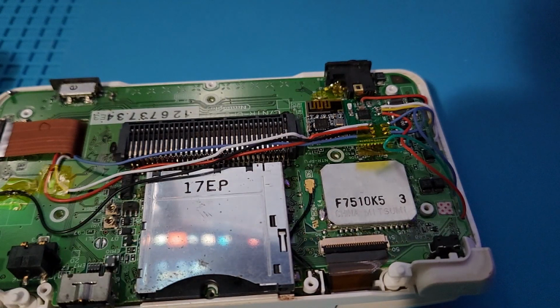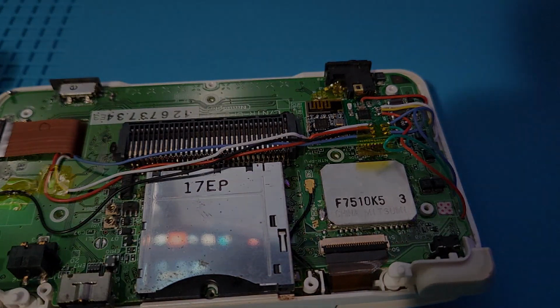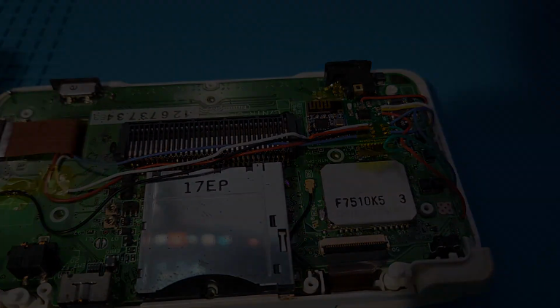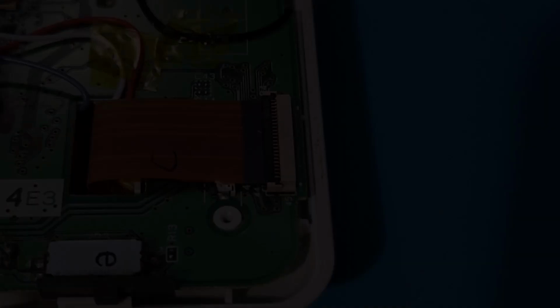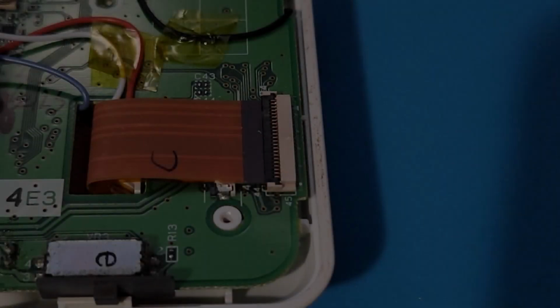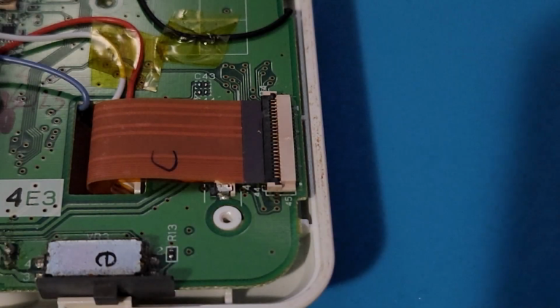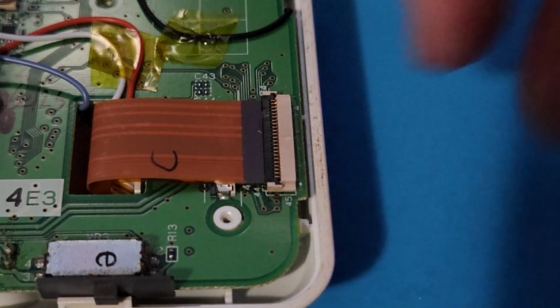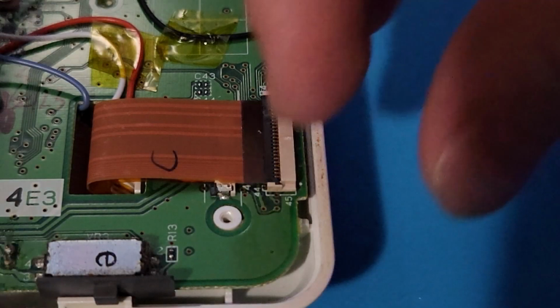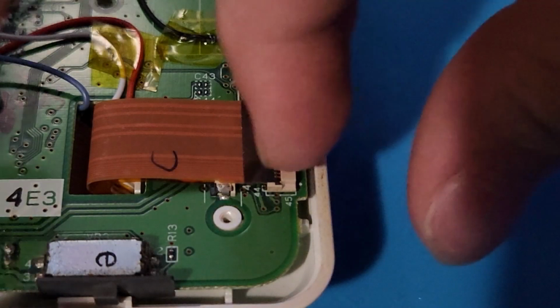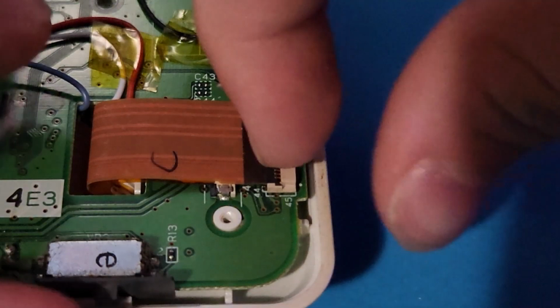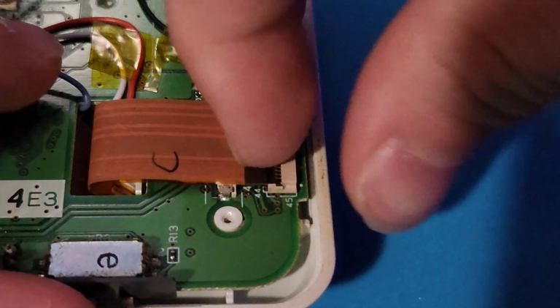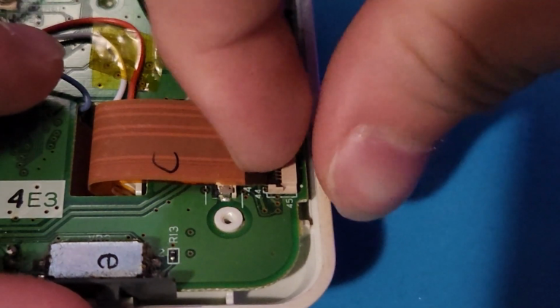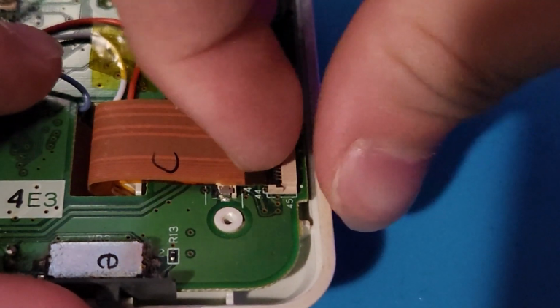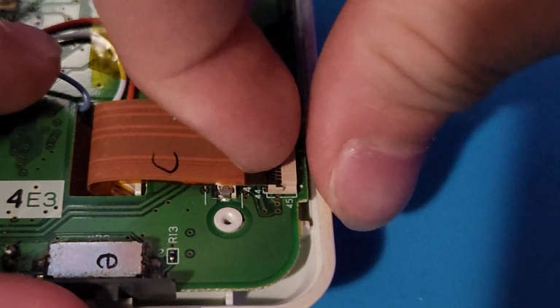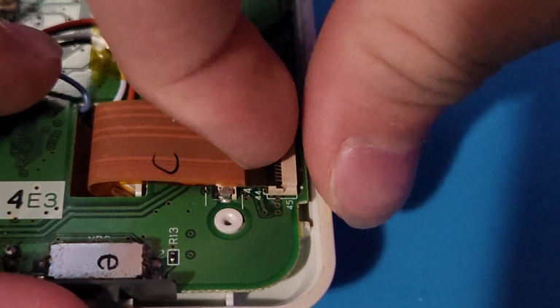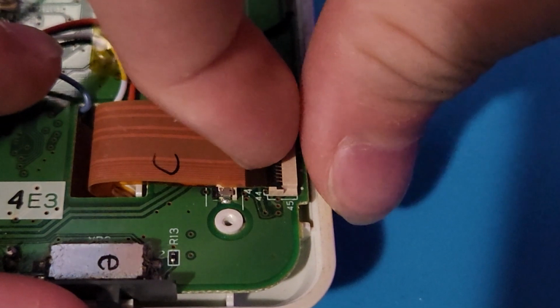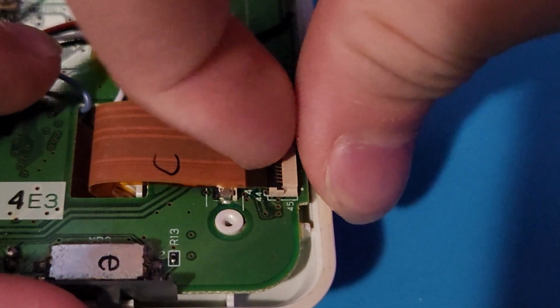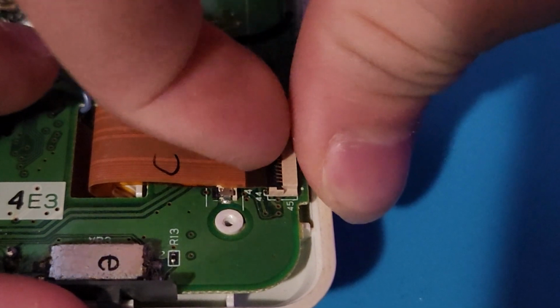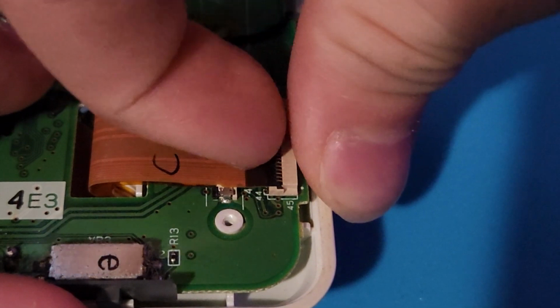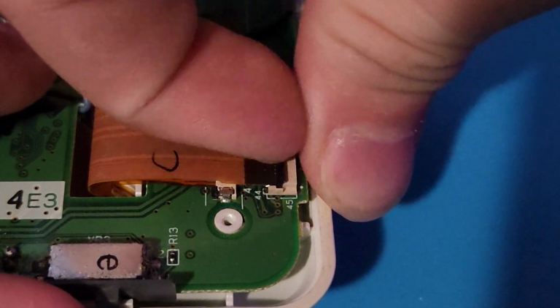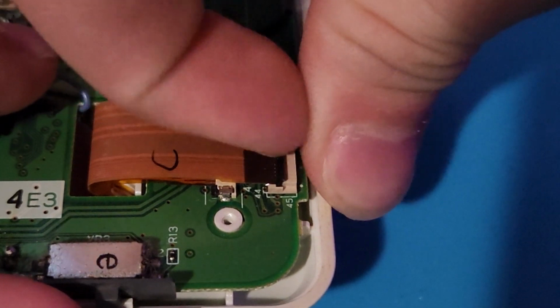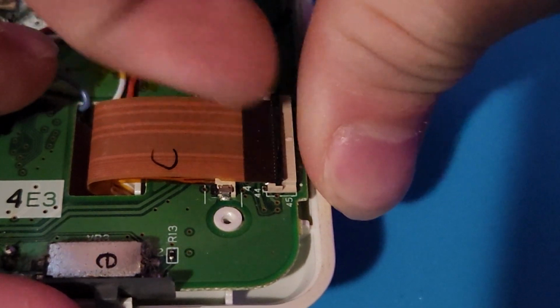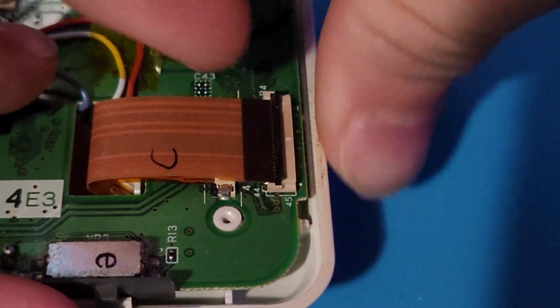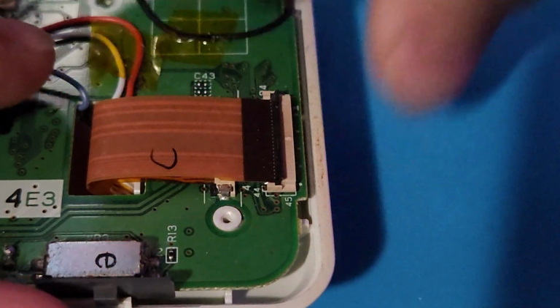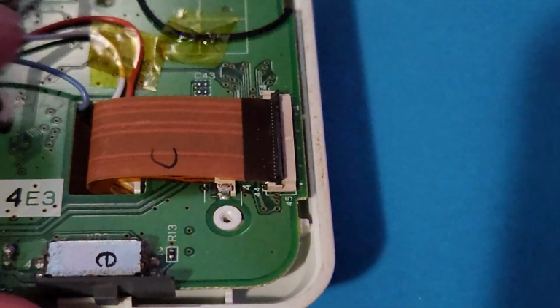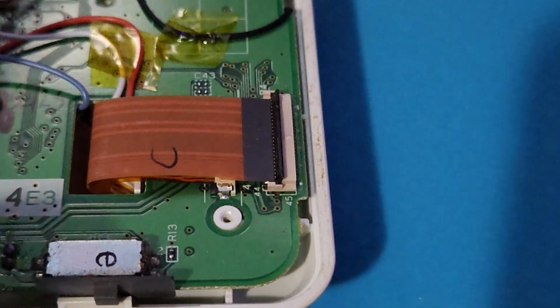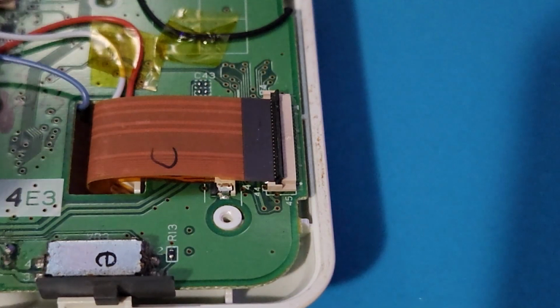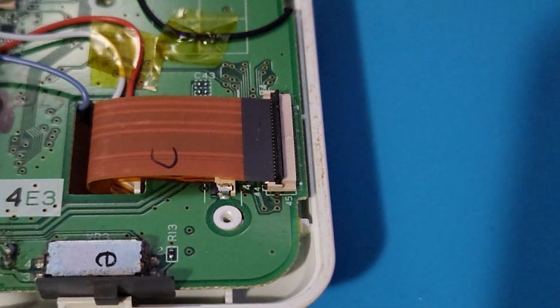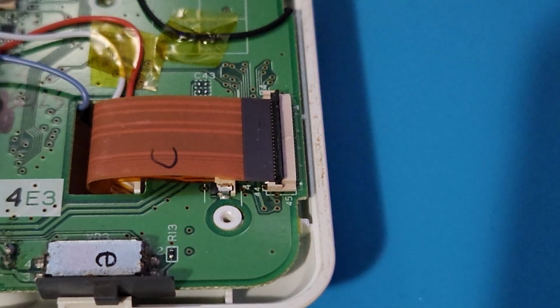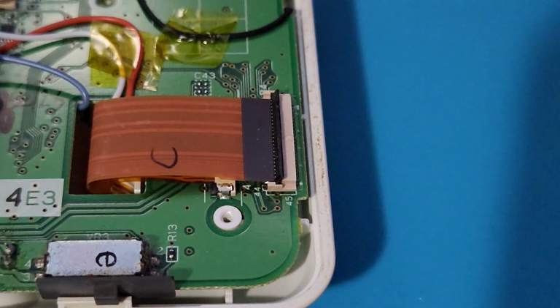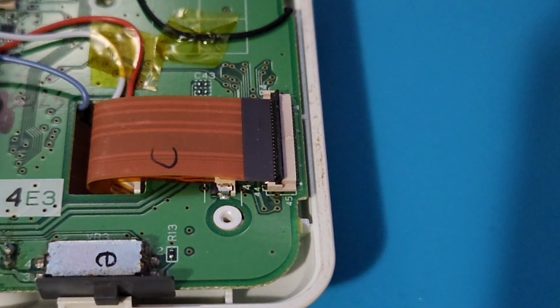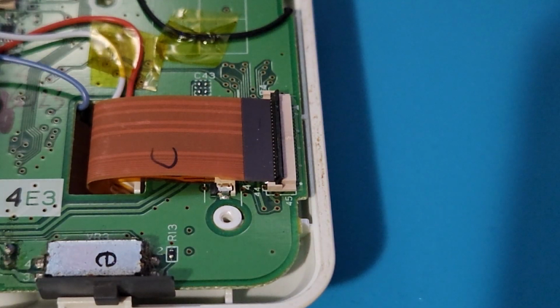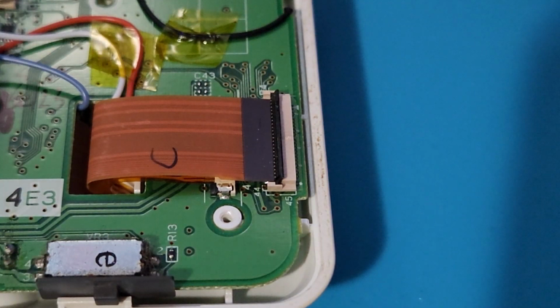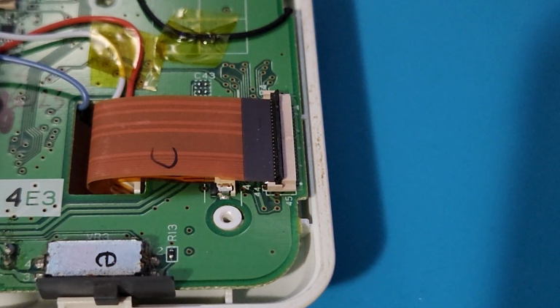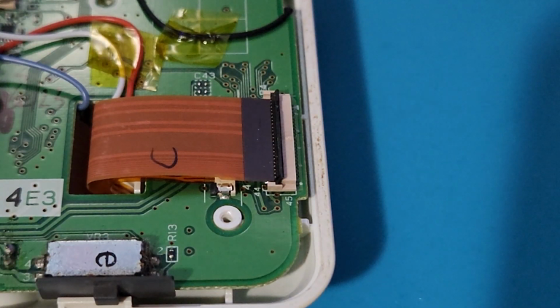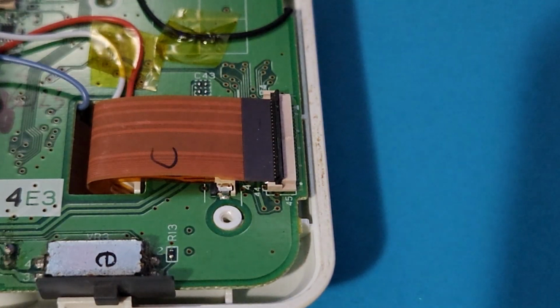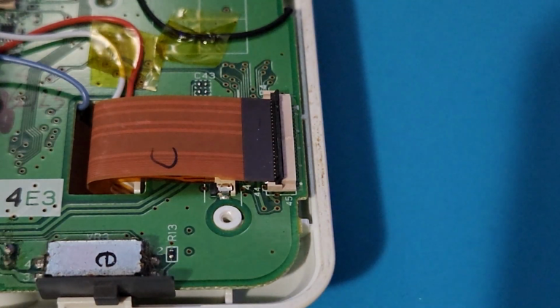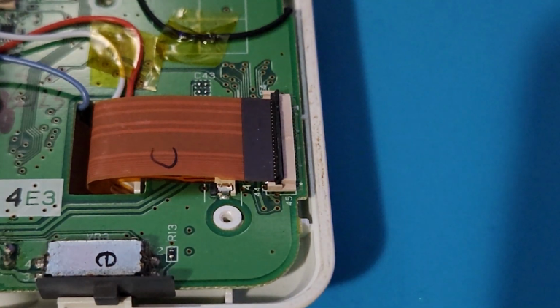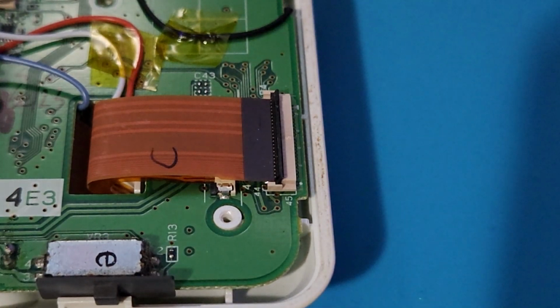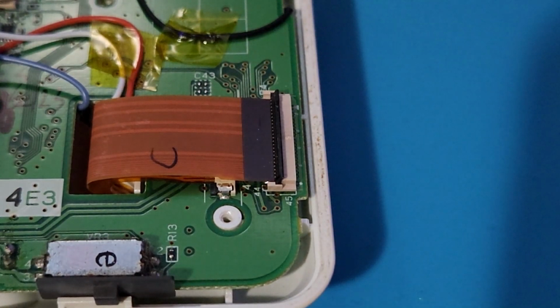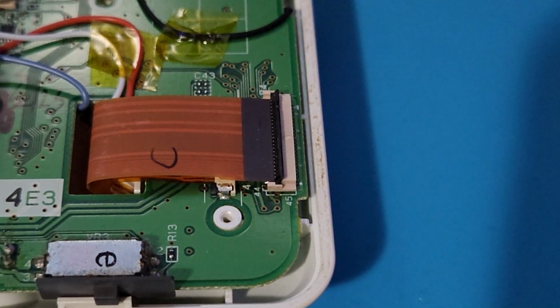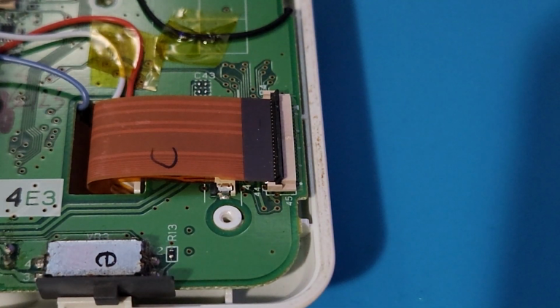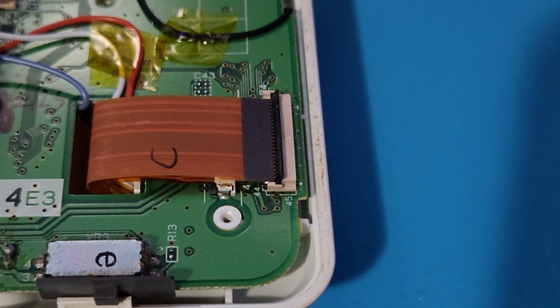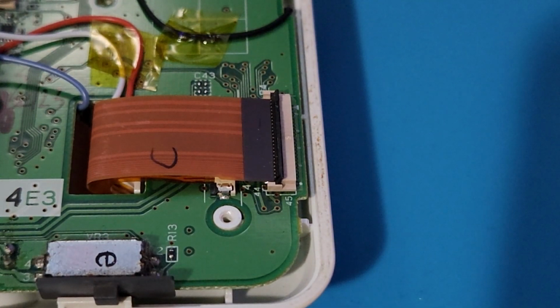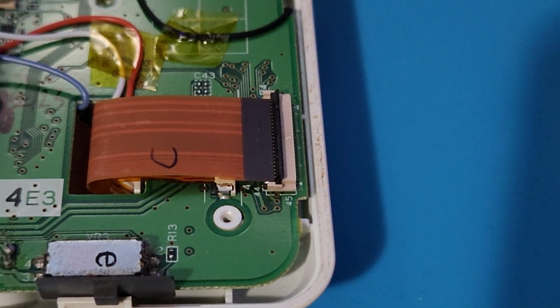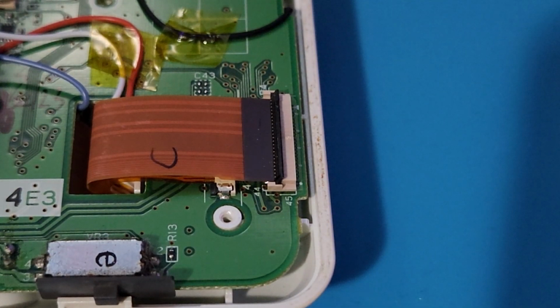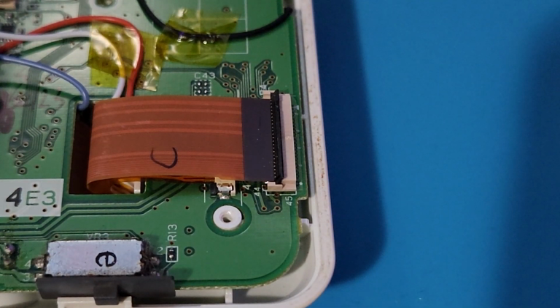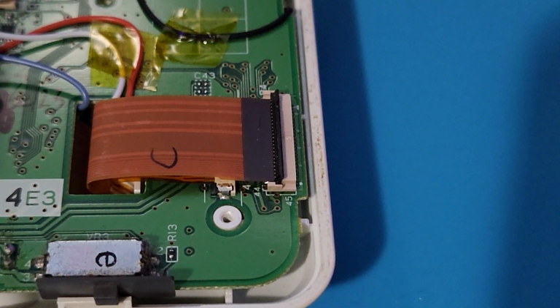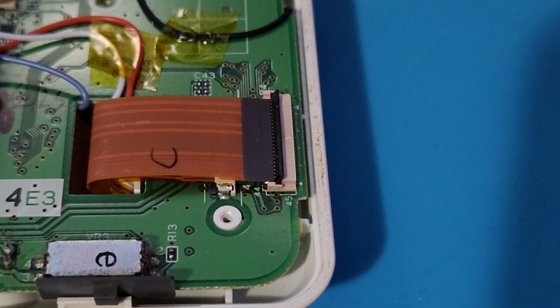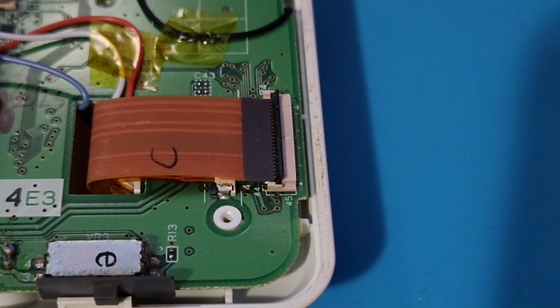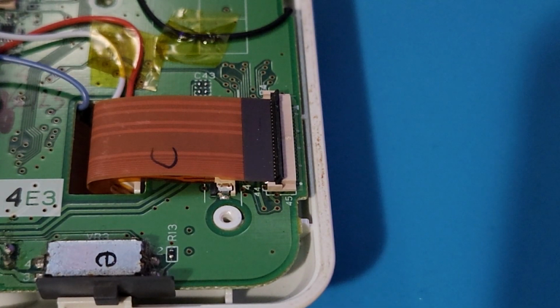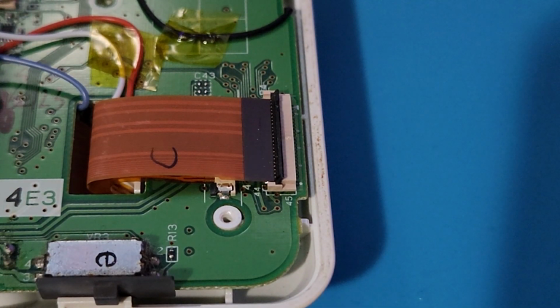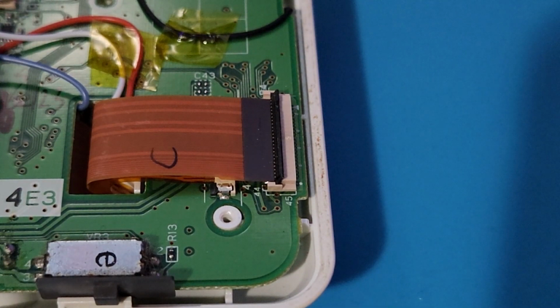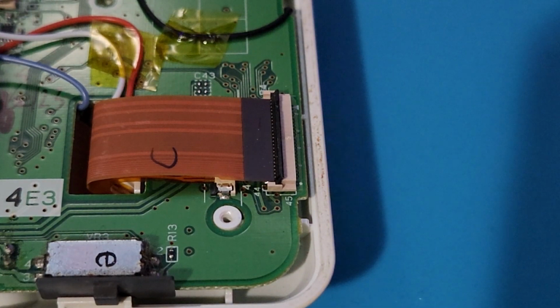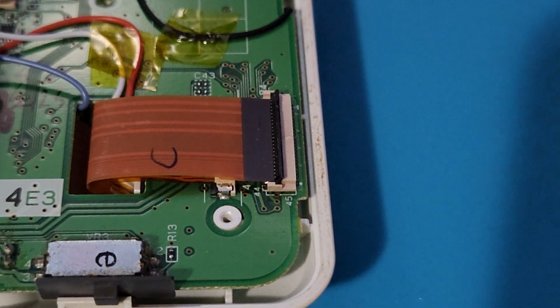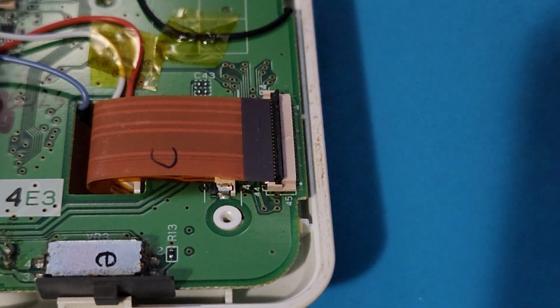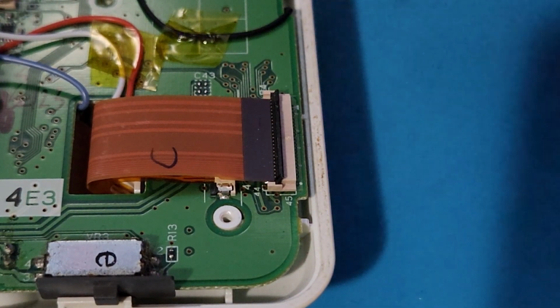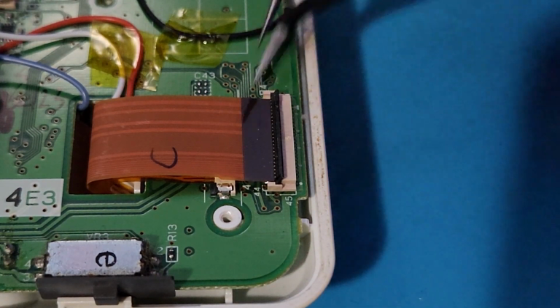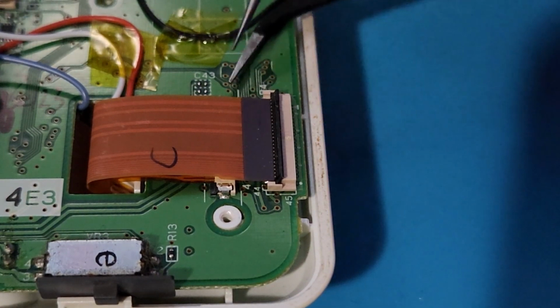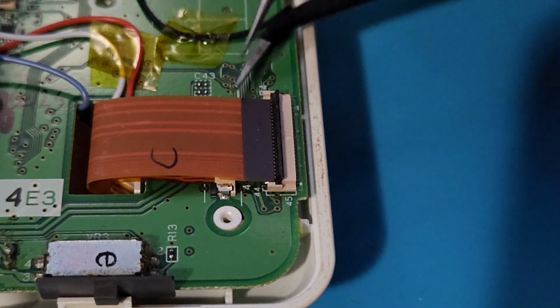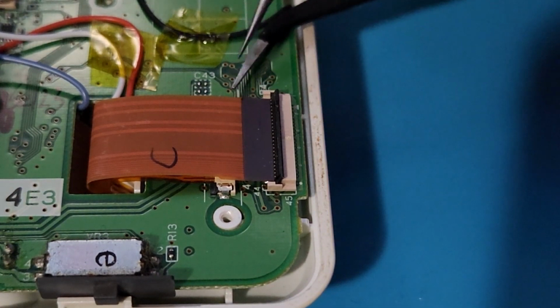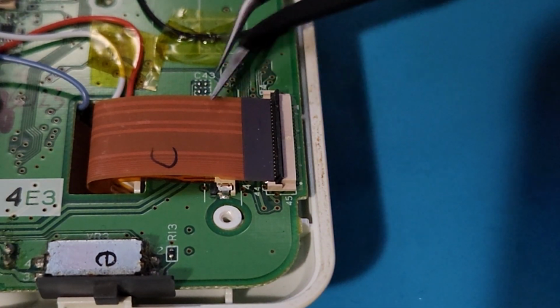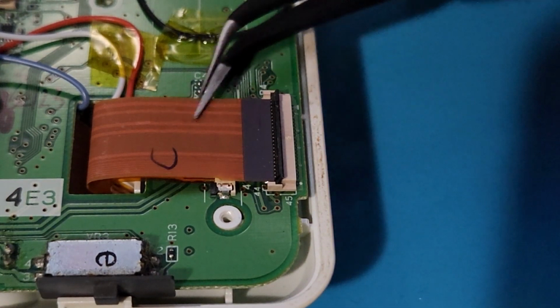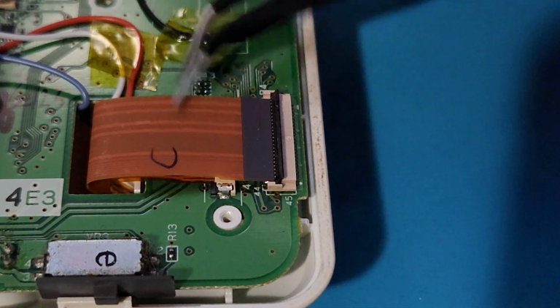To remove the ribbon cable, start by flipping up the black latch and then gently pull out the ribbon cable with your tweezers.